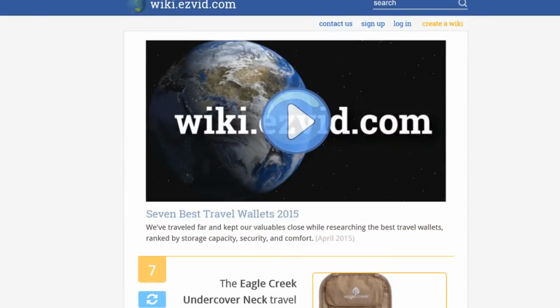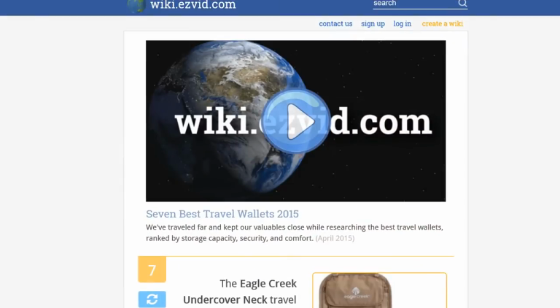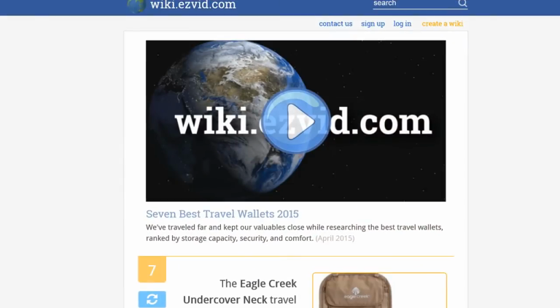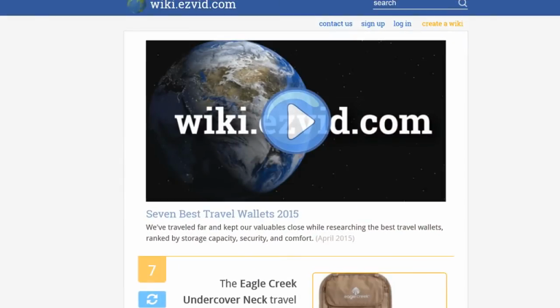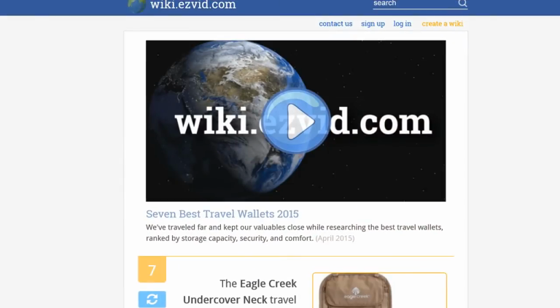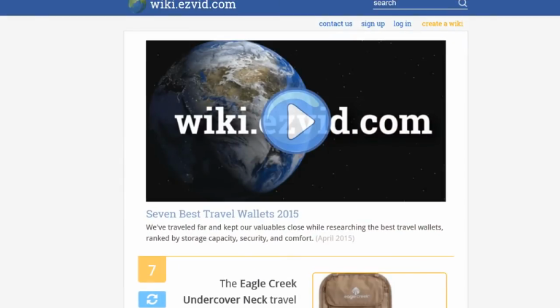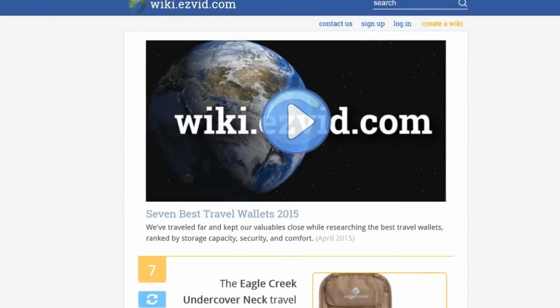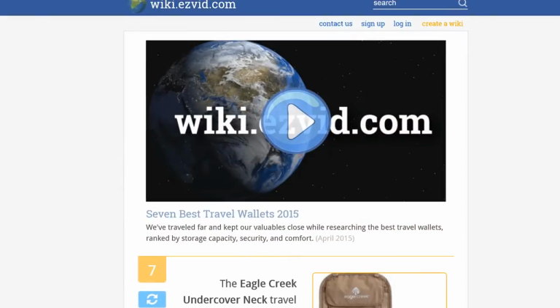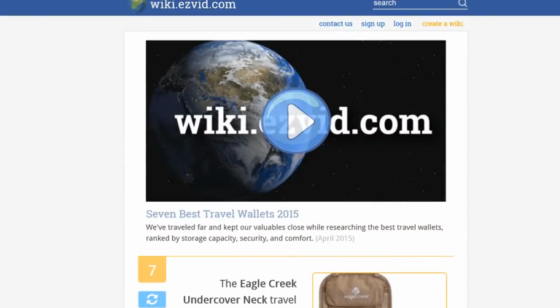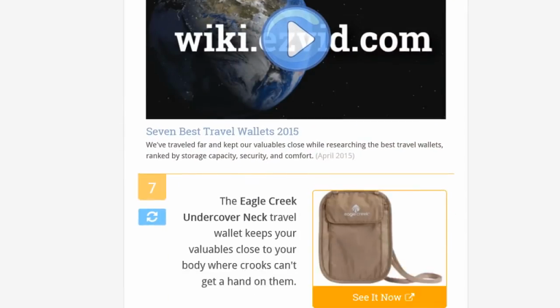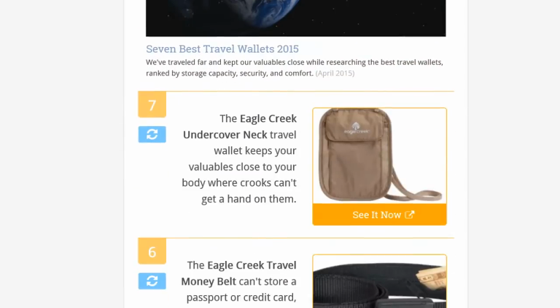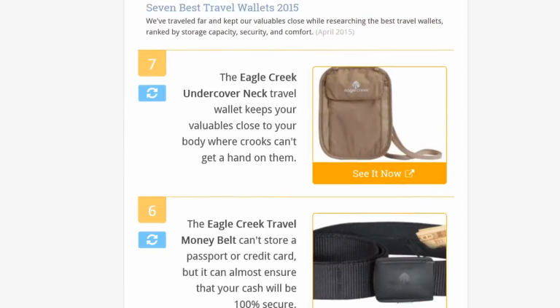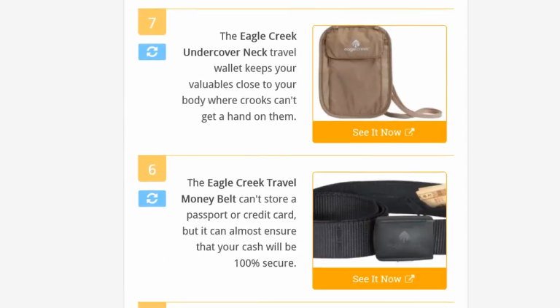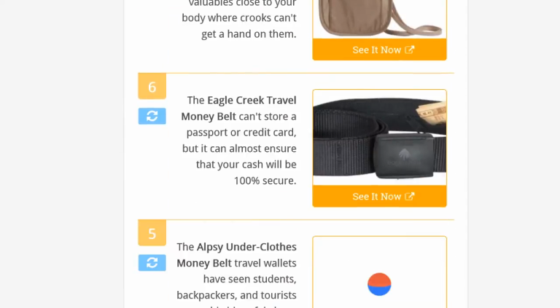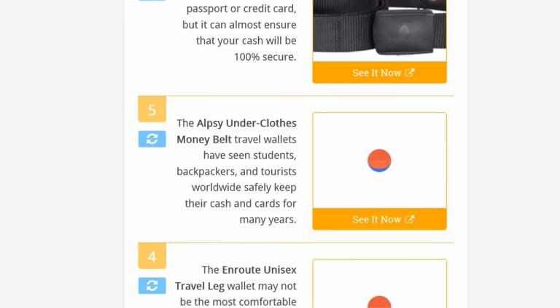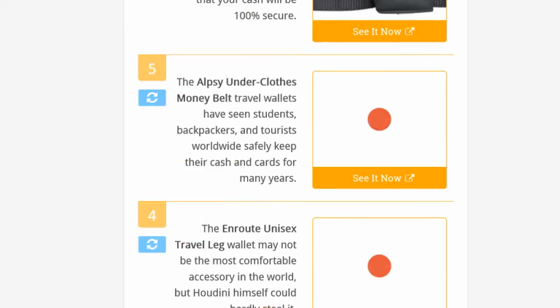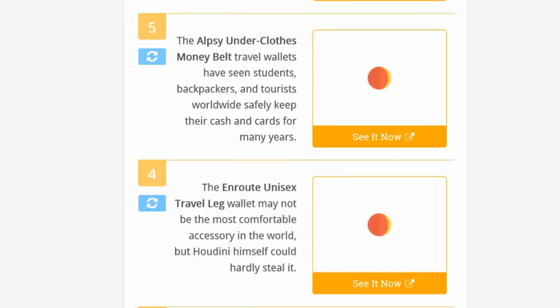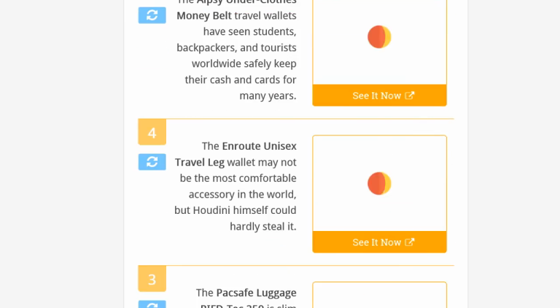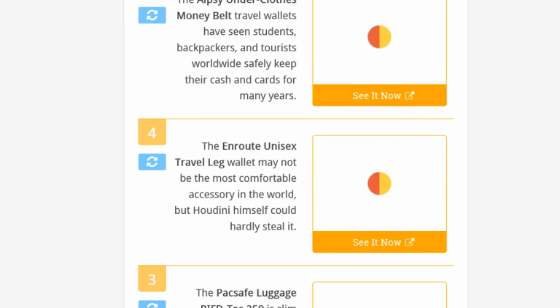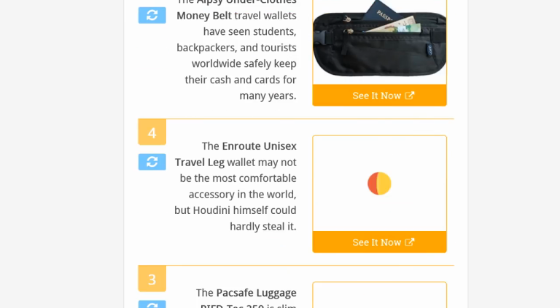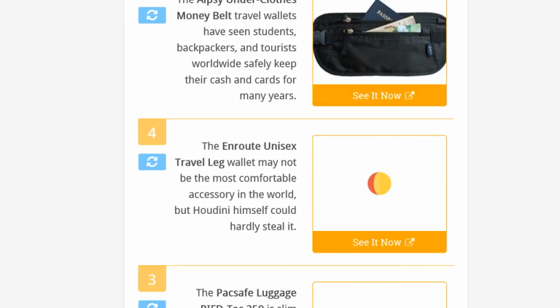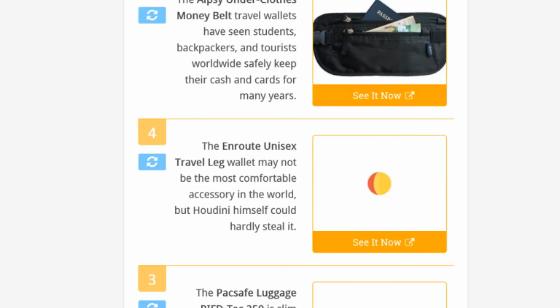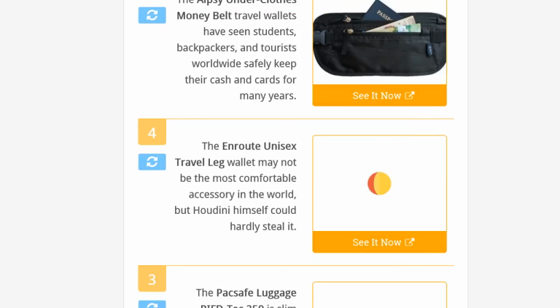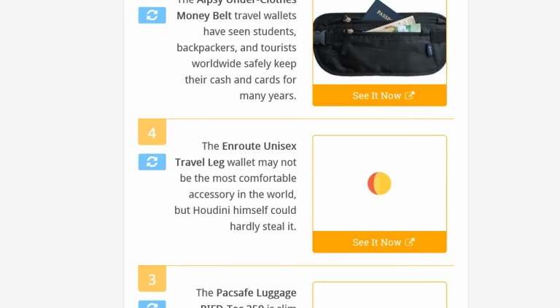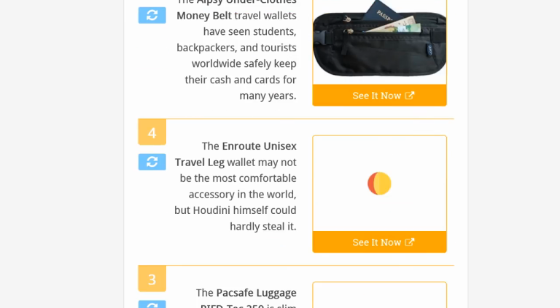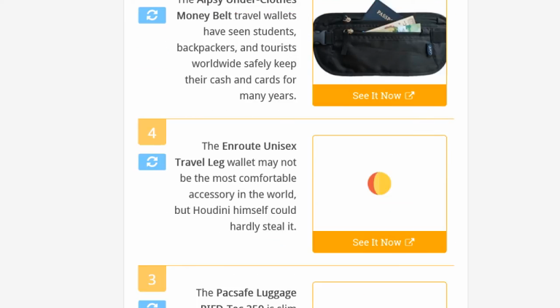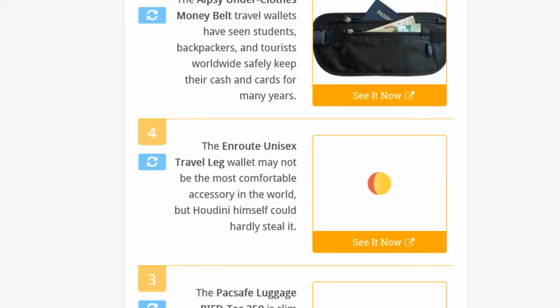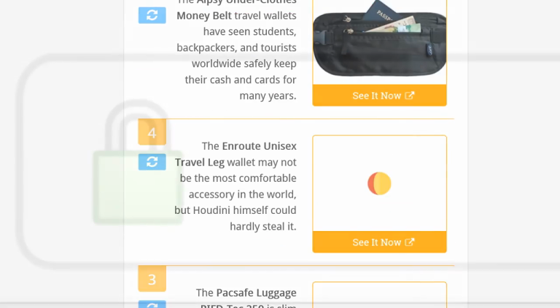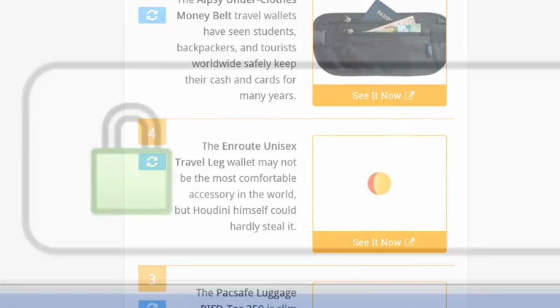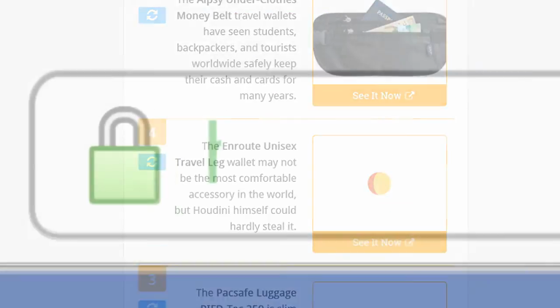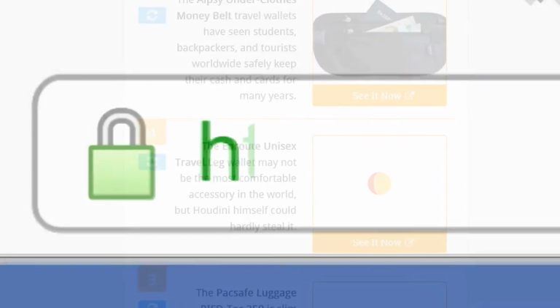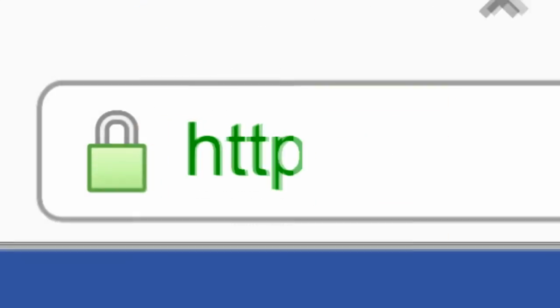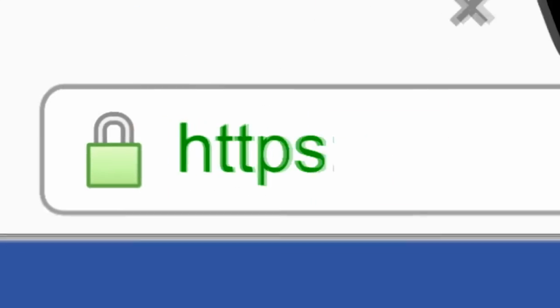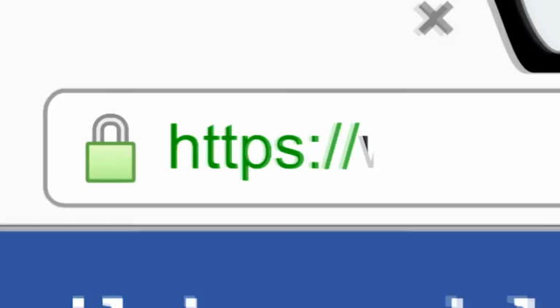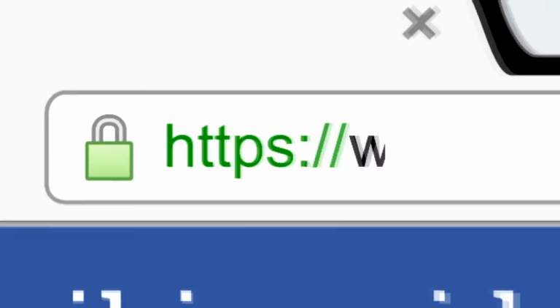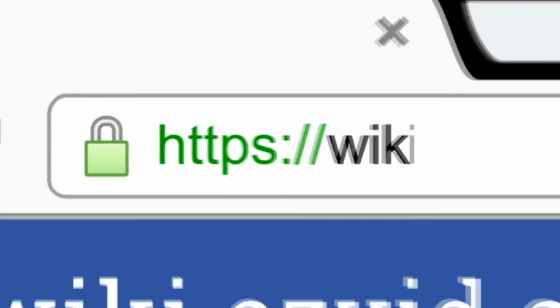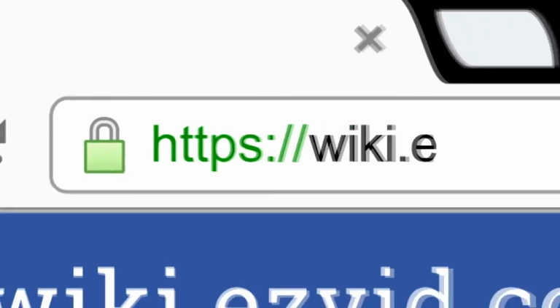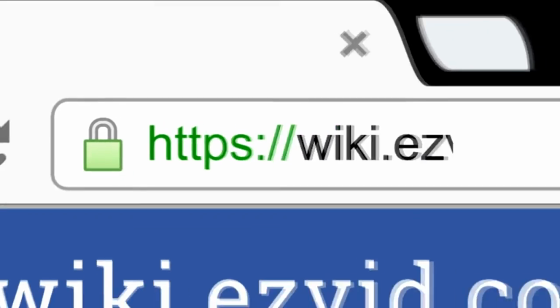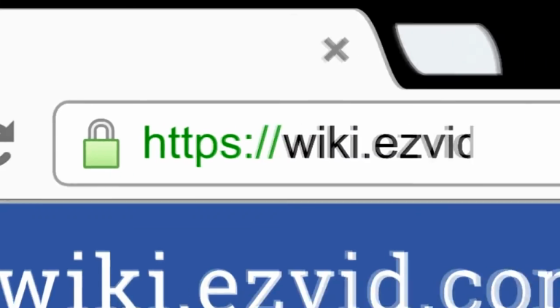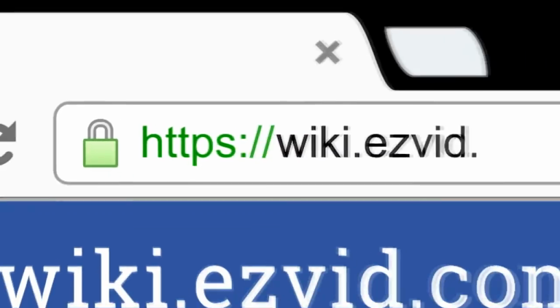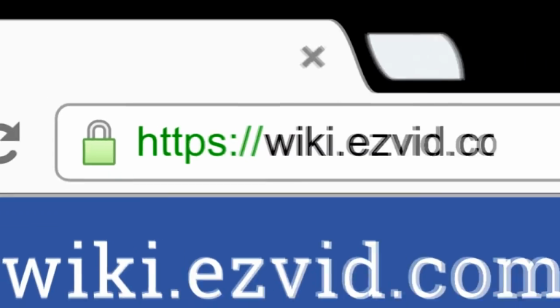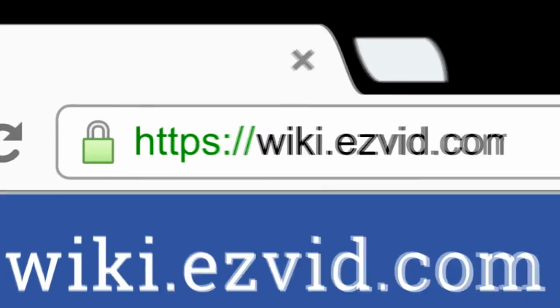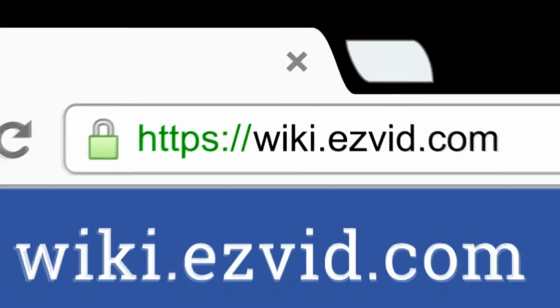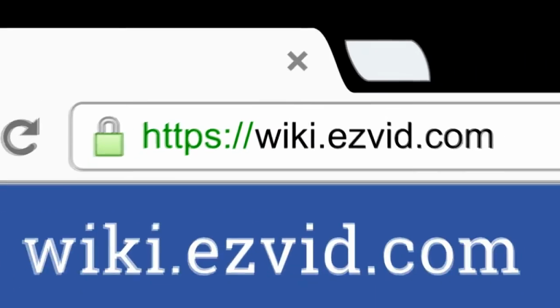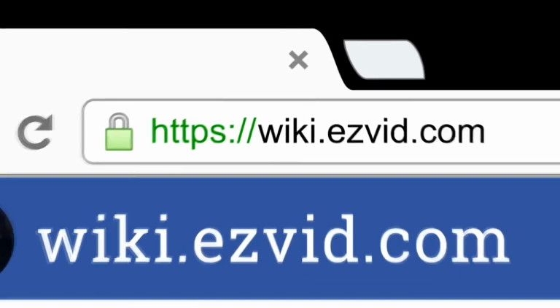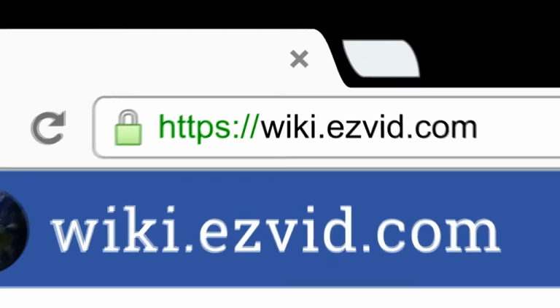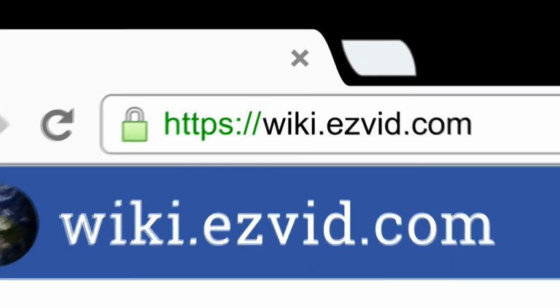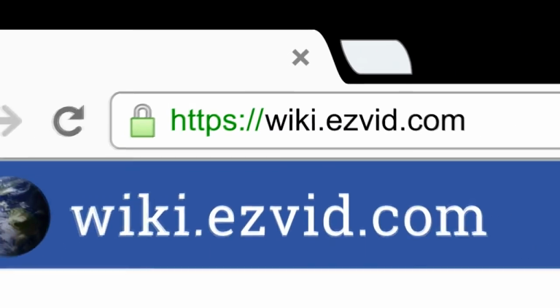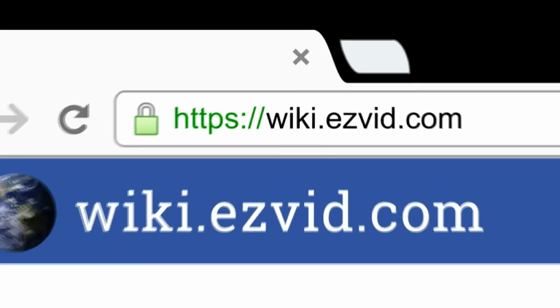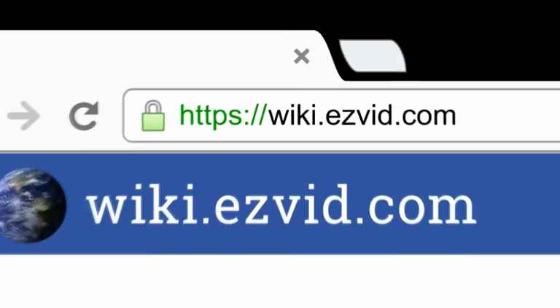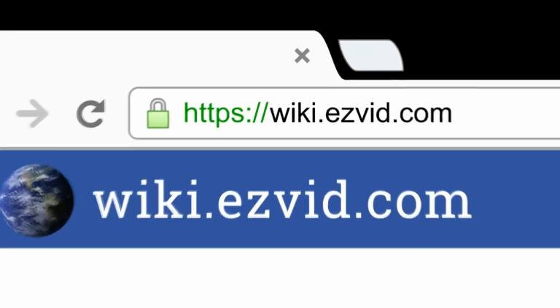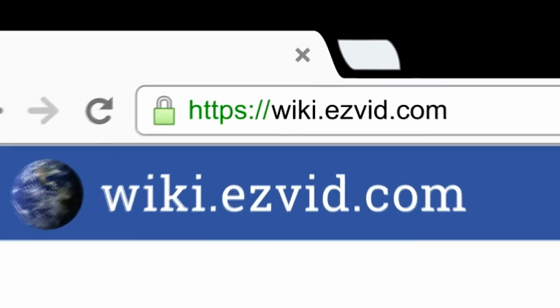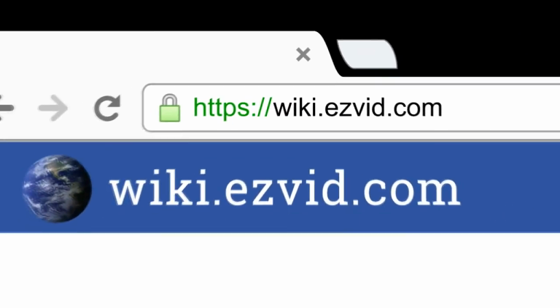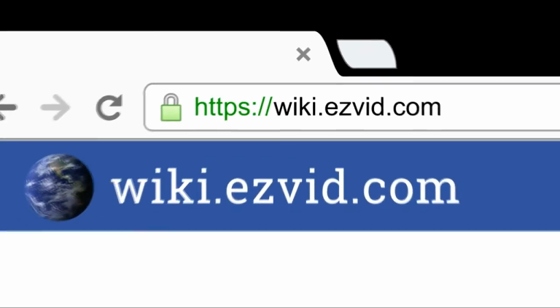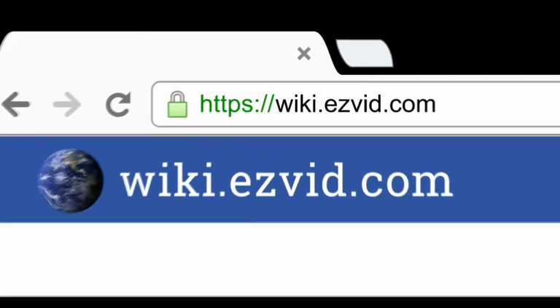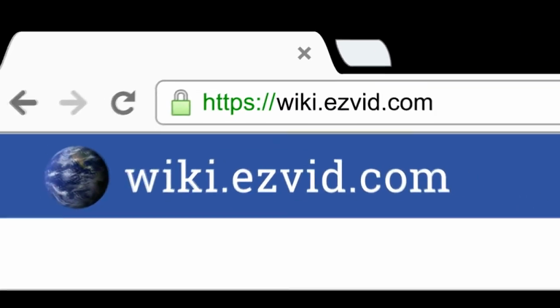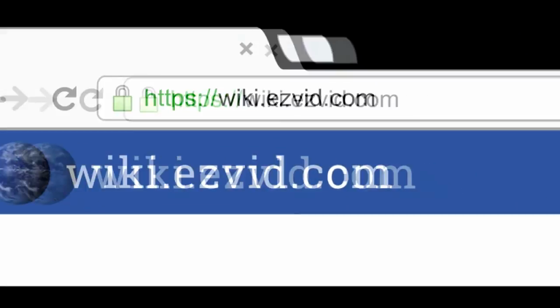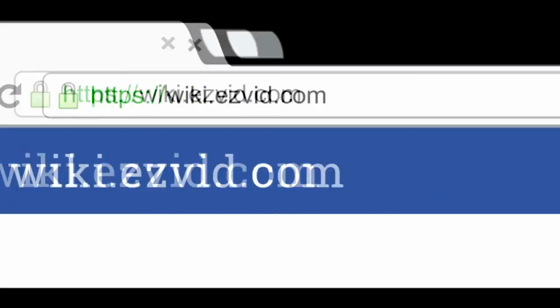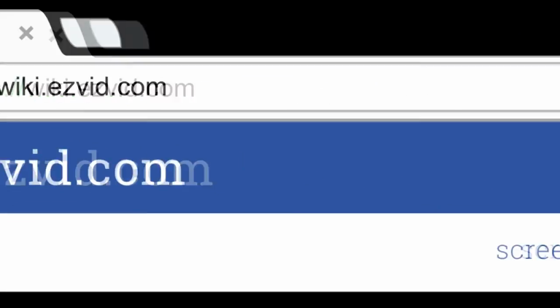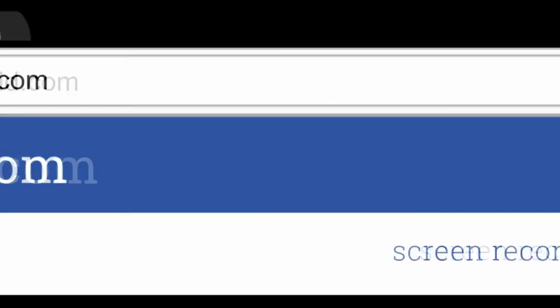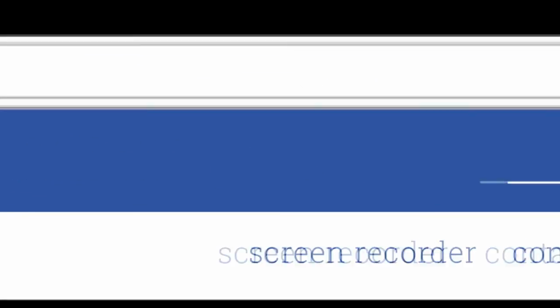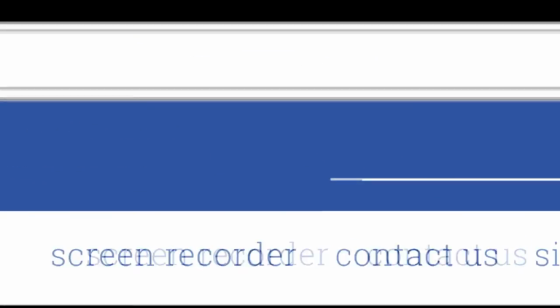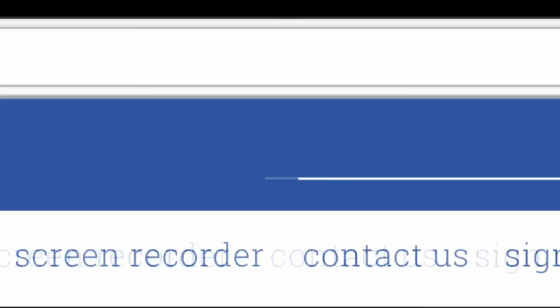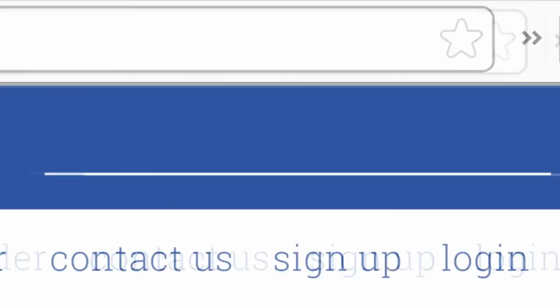To see all this stuff, go to wiki.easyvid.com and search for Travel Wallets, or click beneath this video.